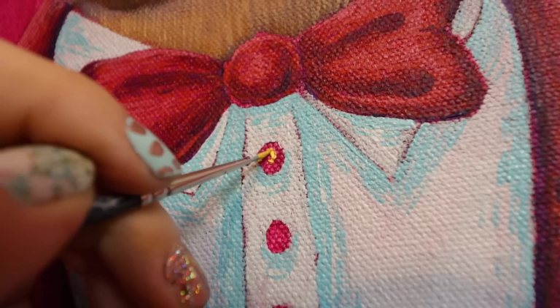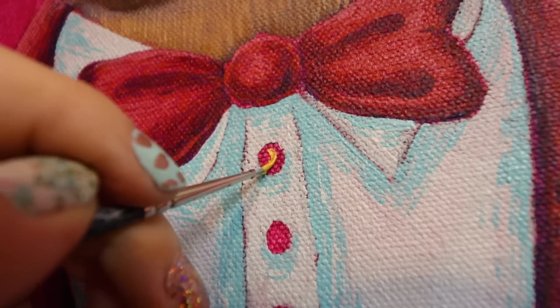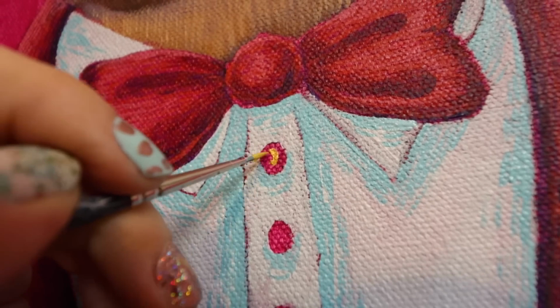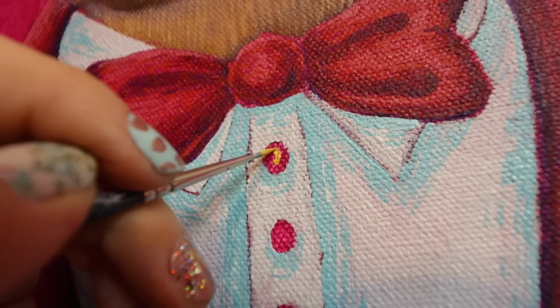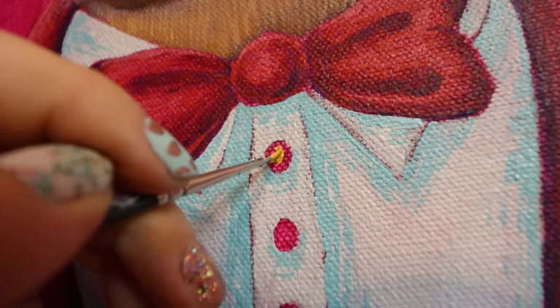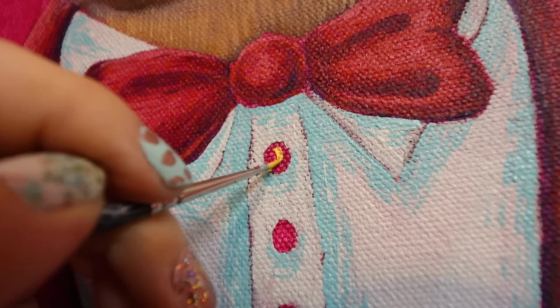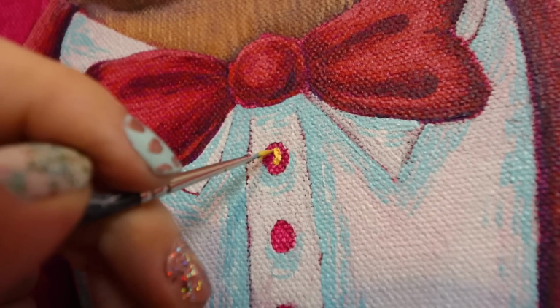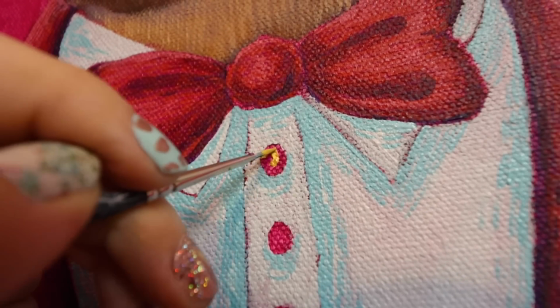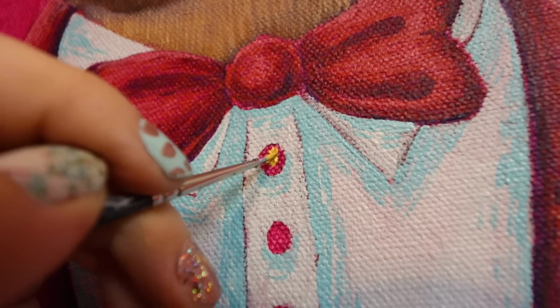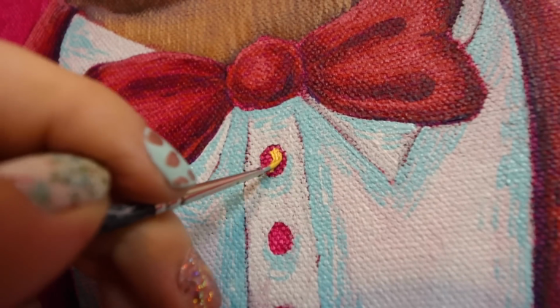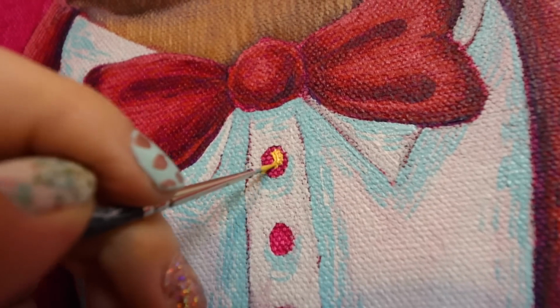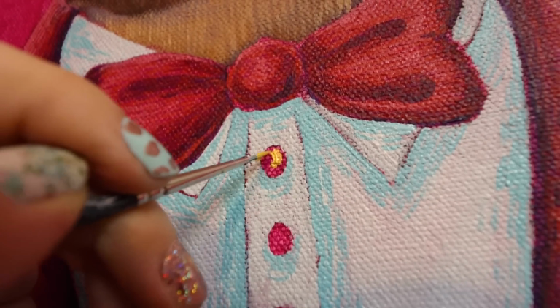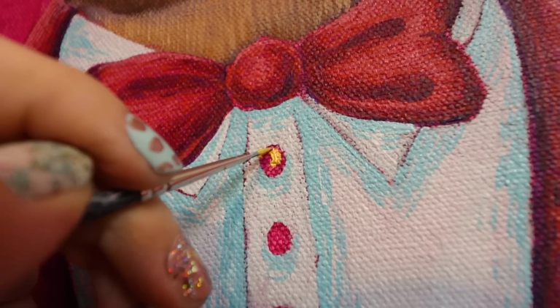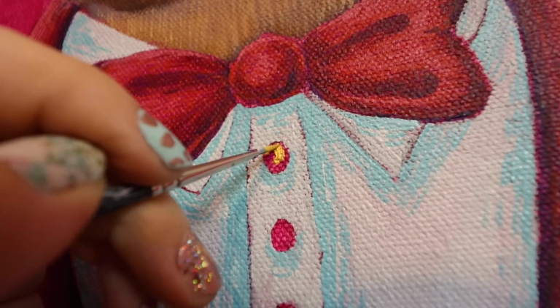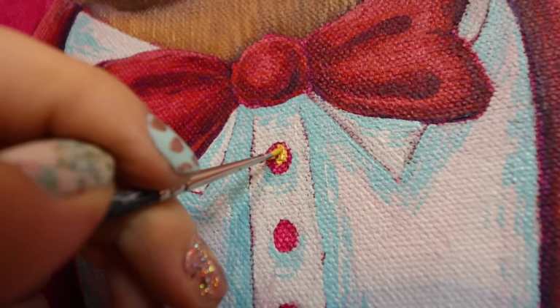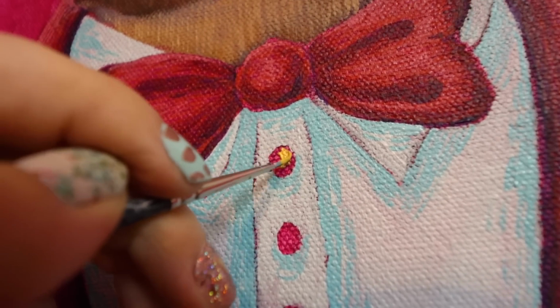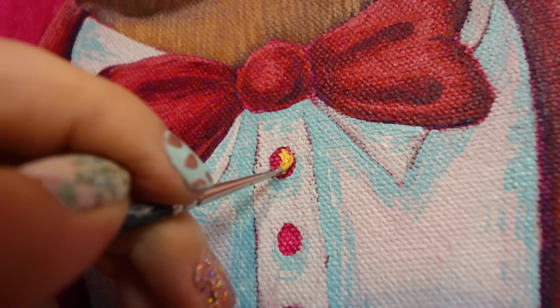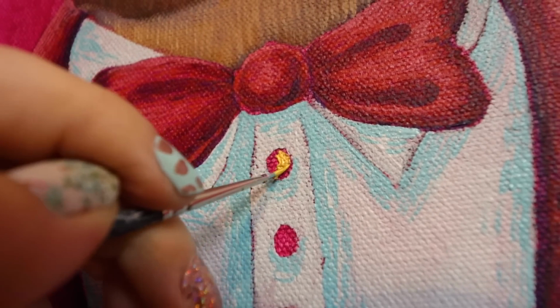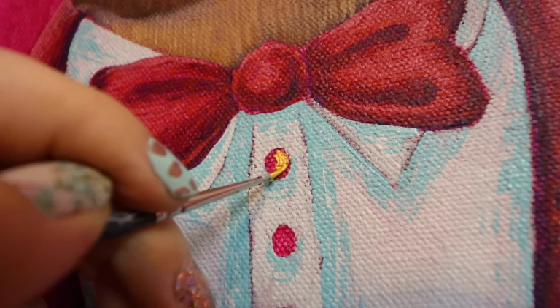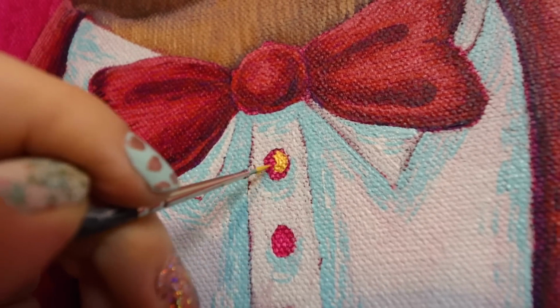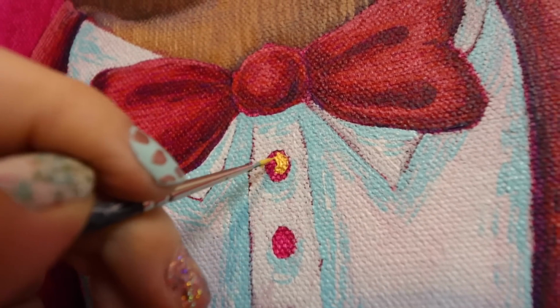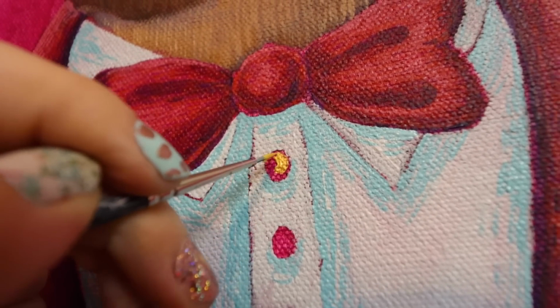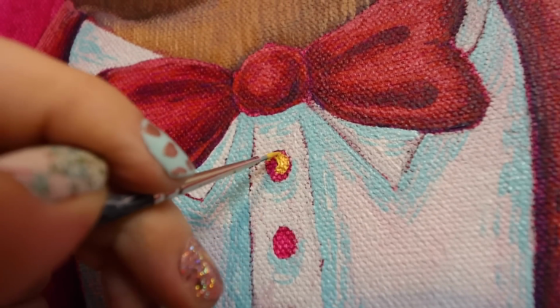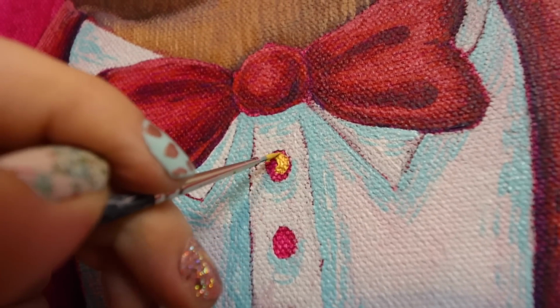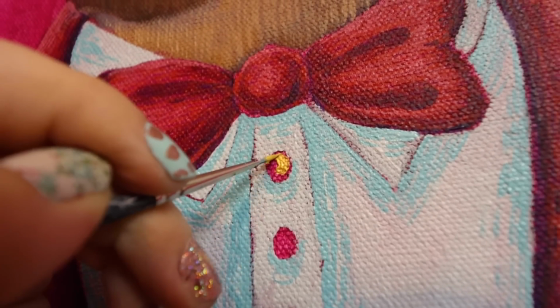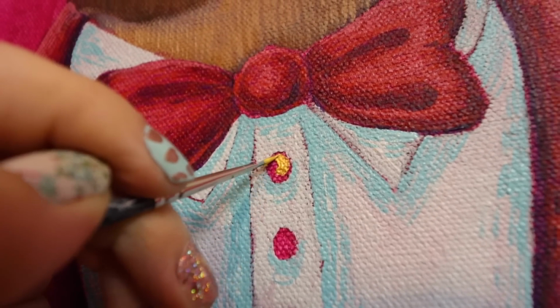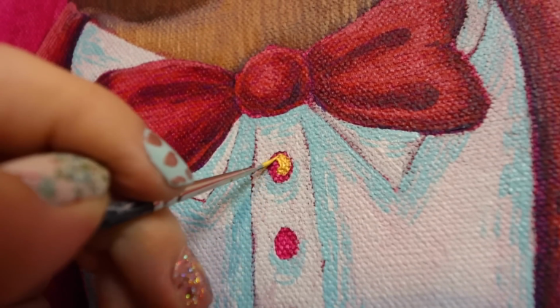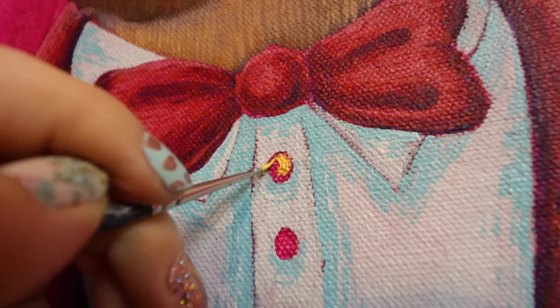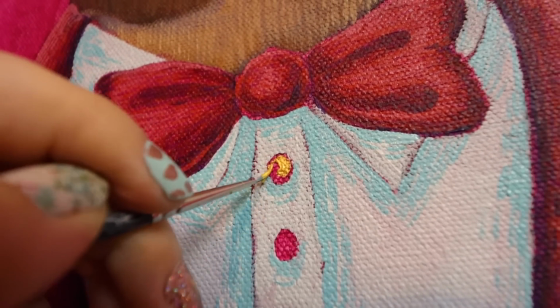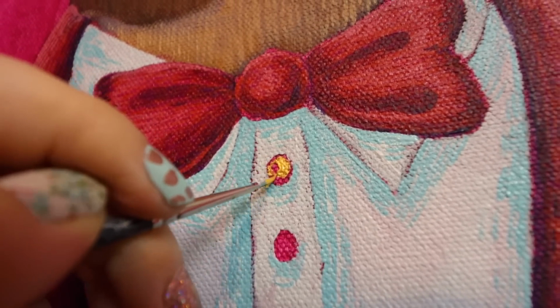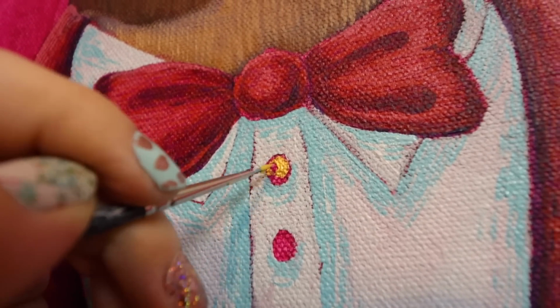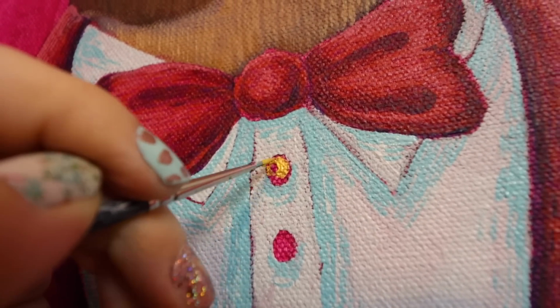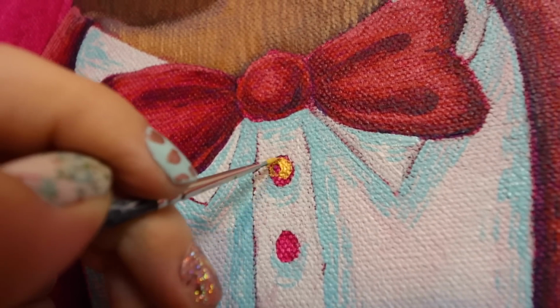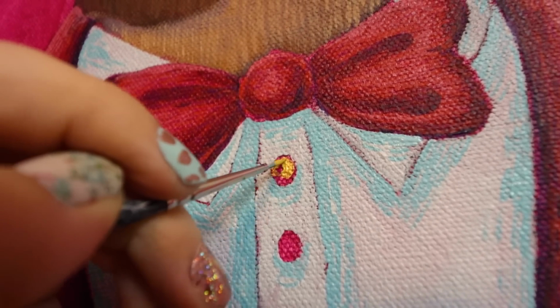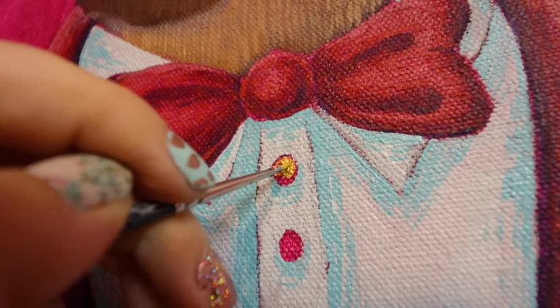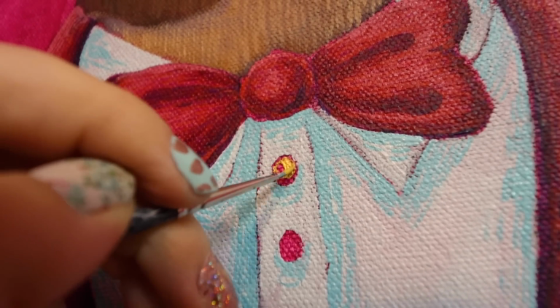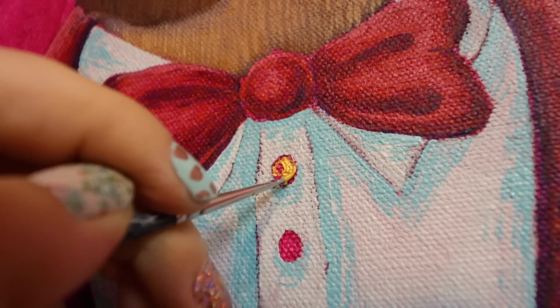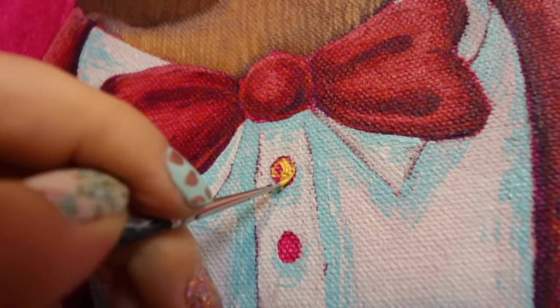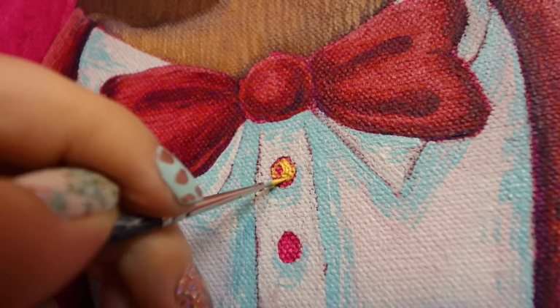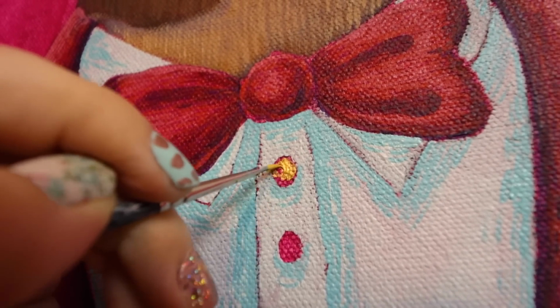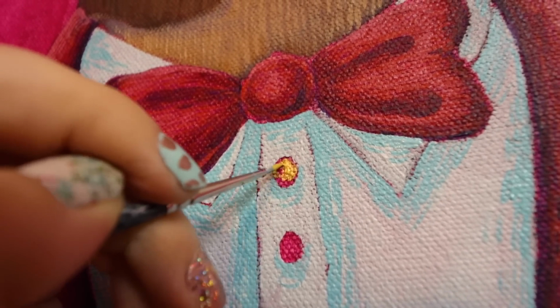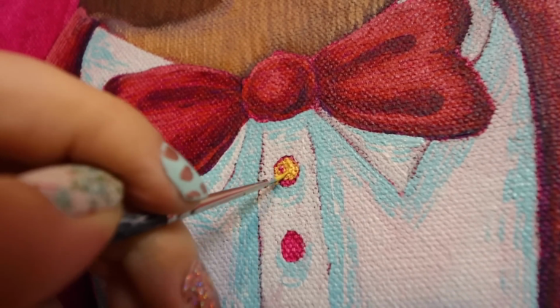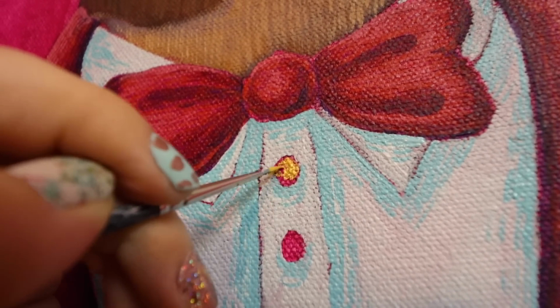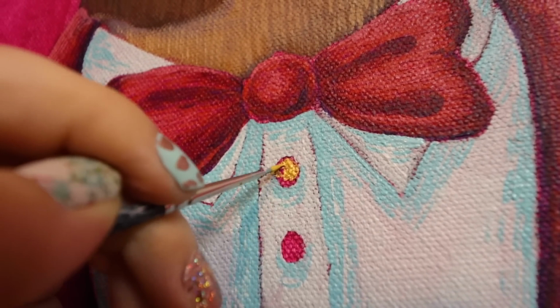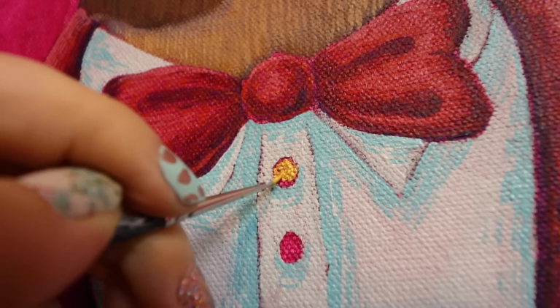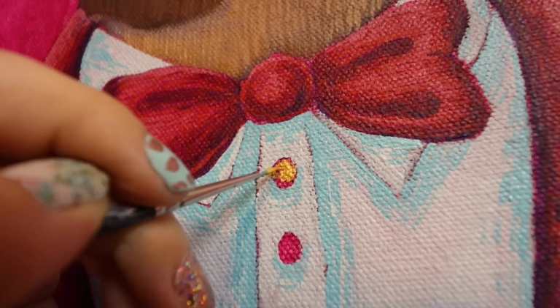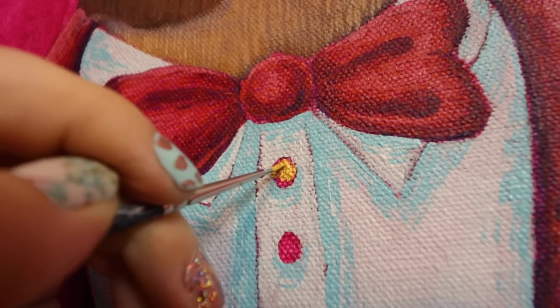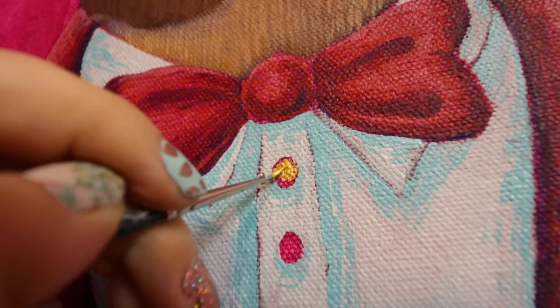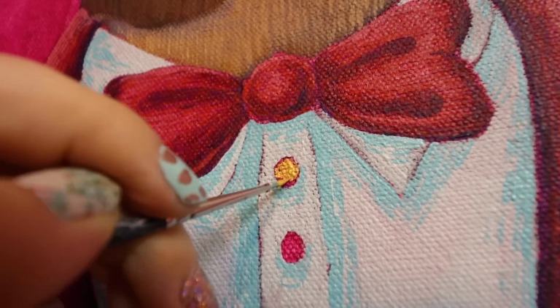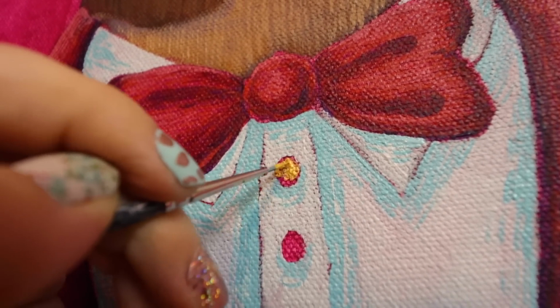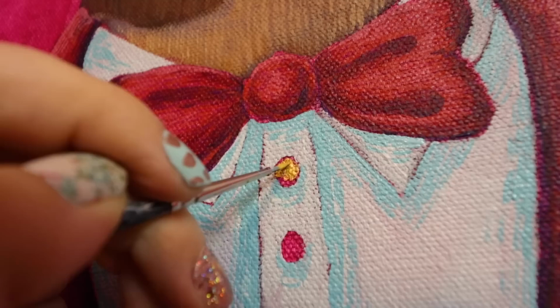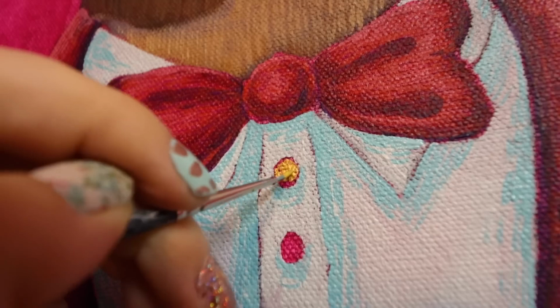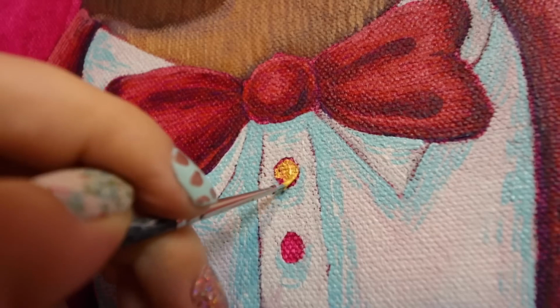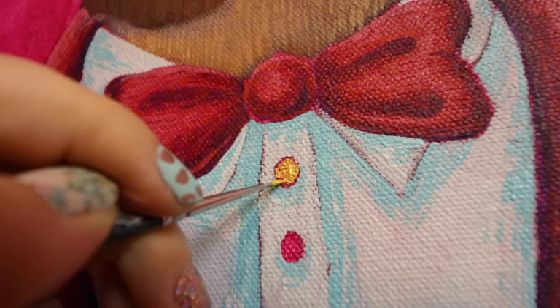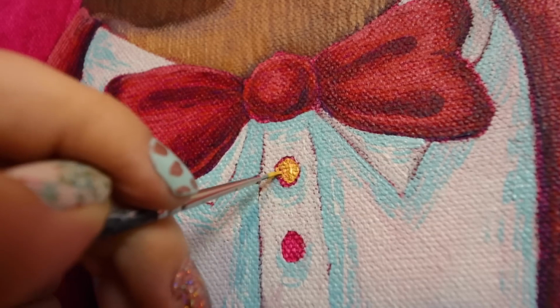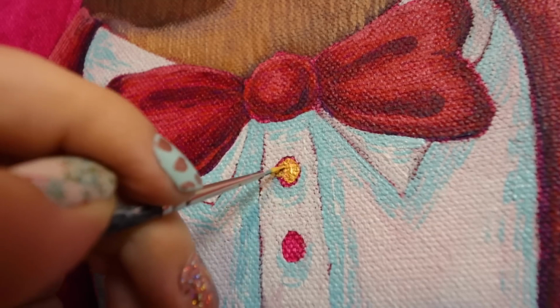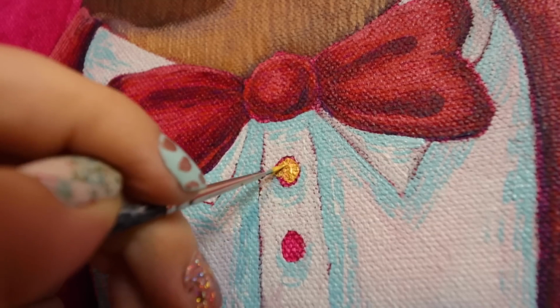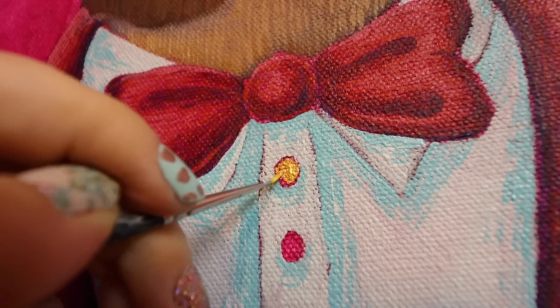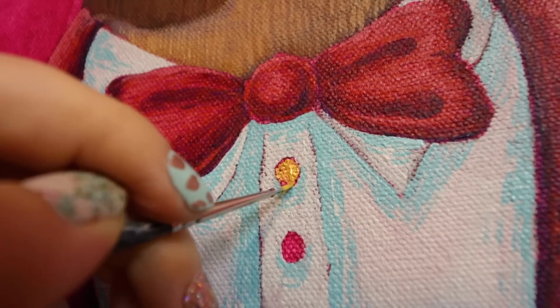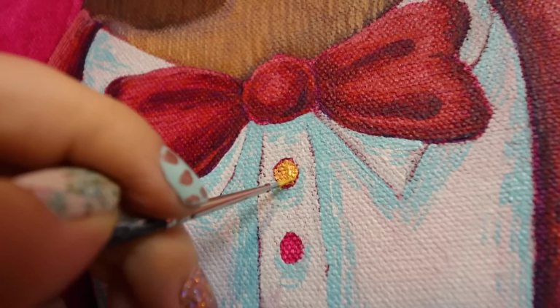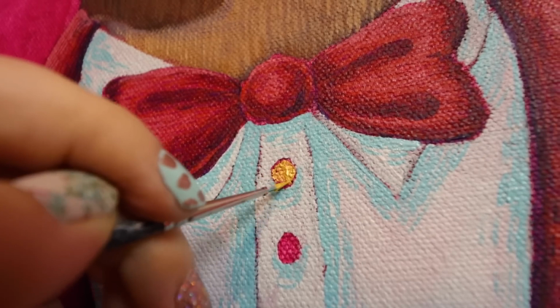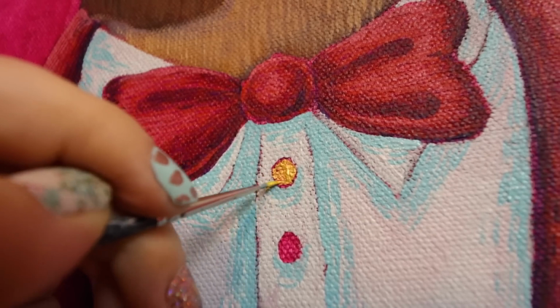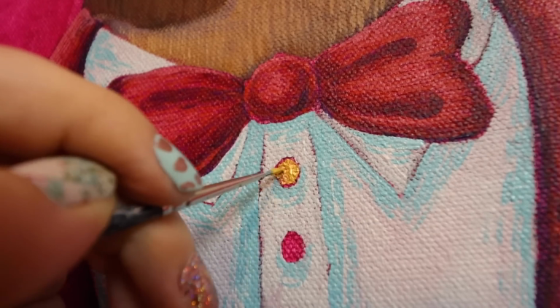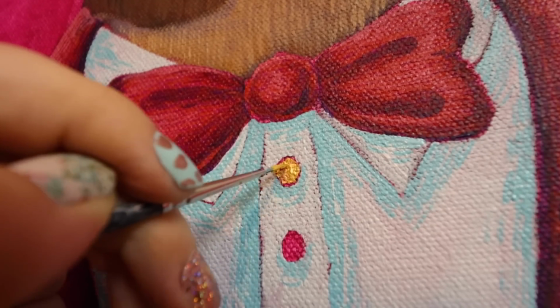Making the buttons gold here, and it will add a nice reflective touch to the final painting.